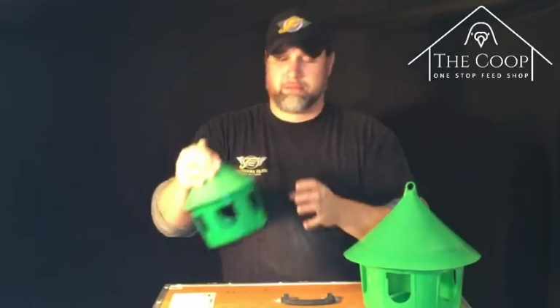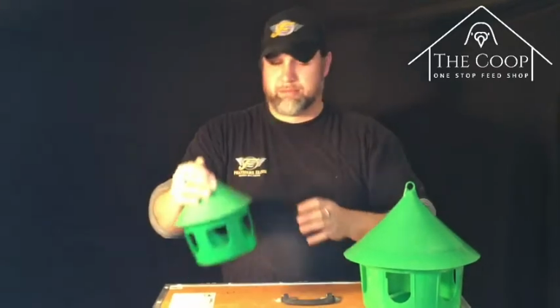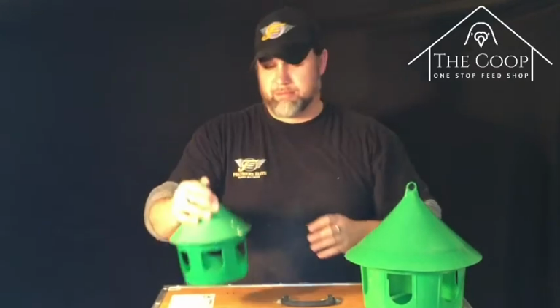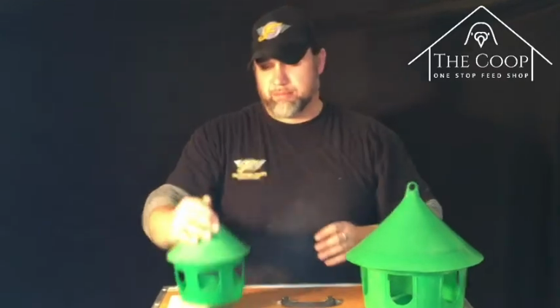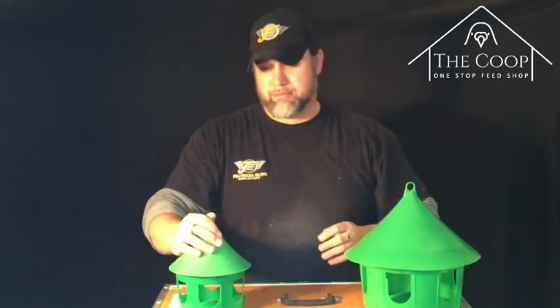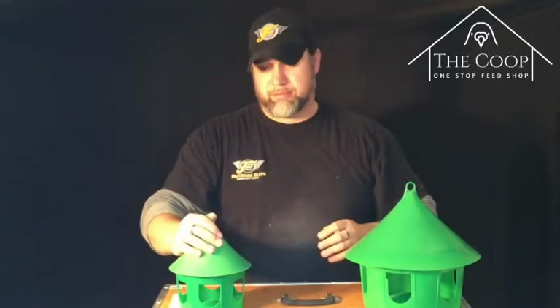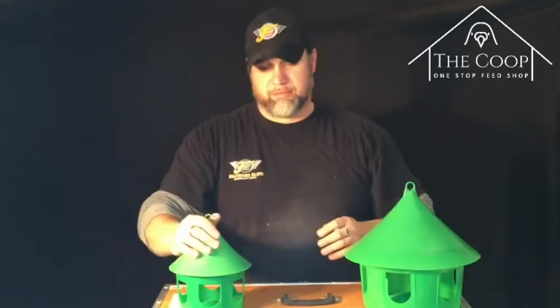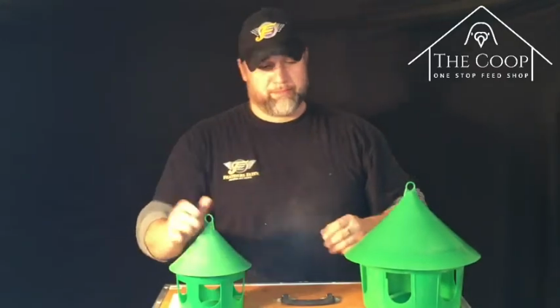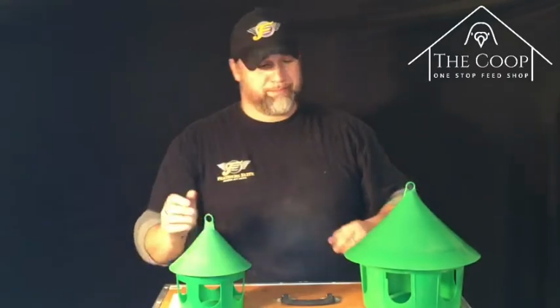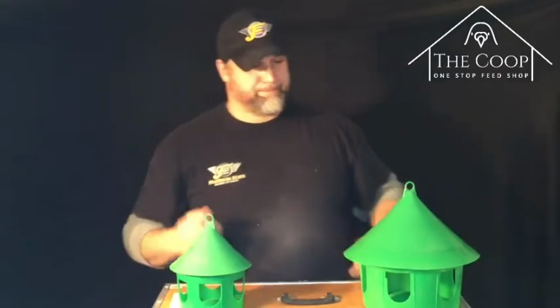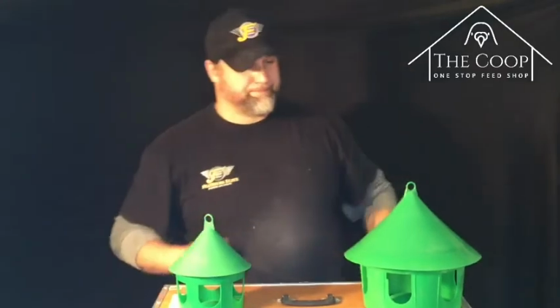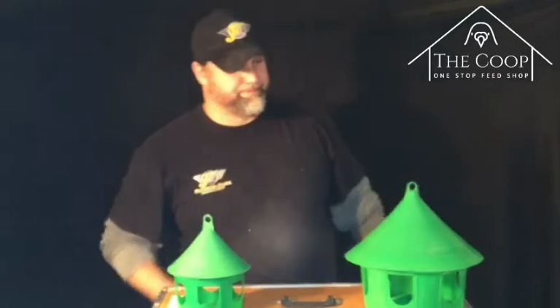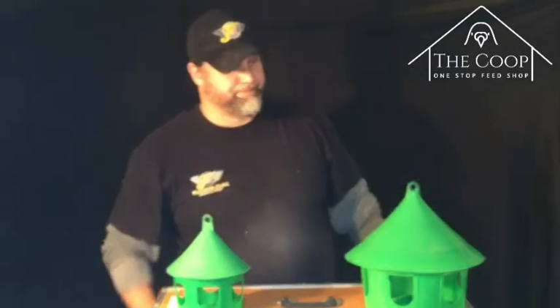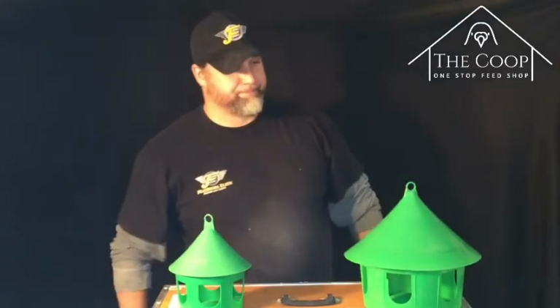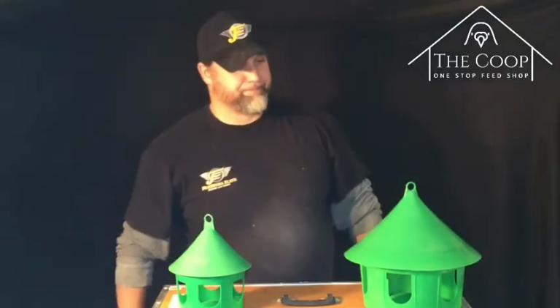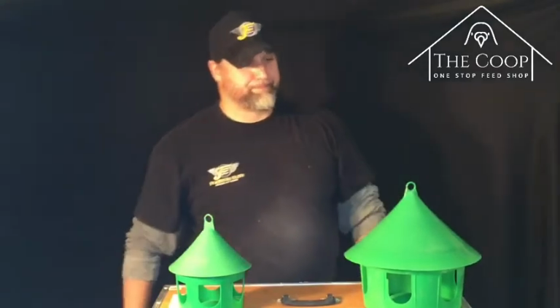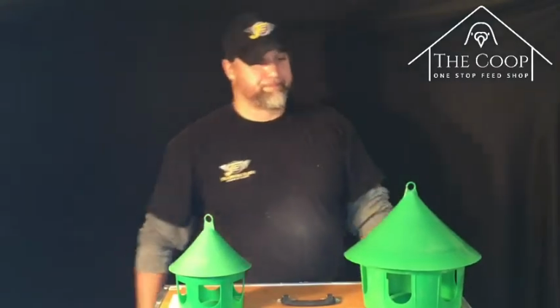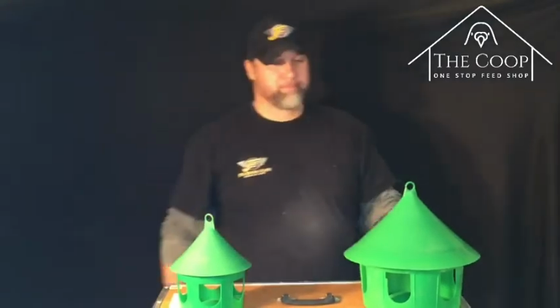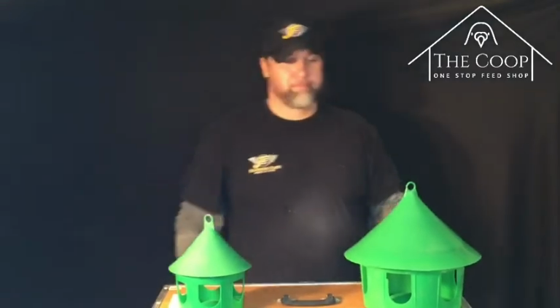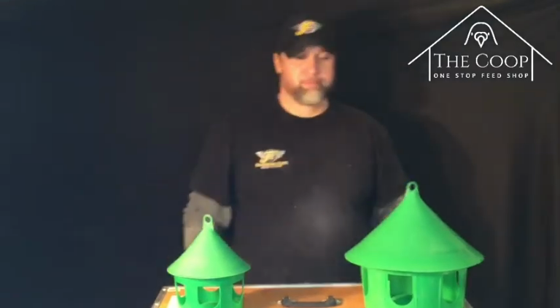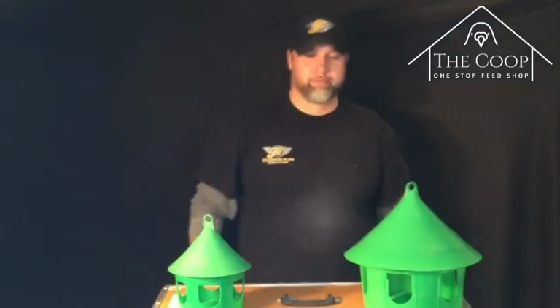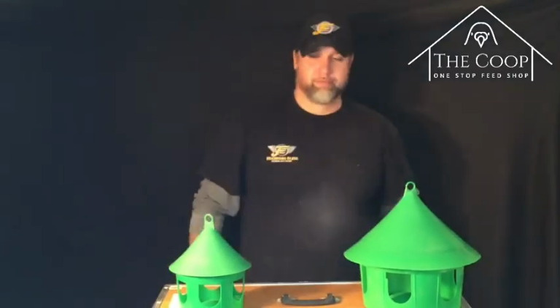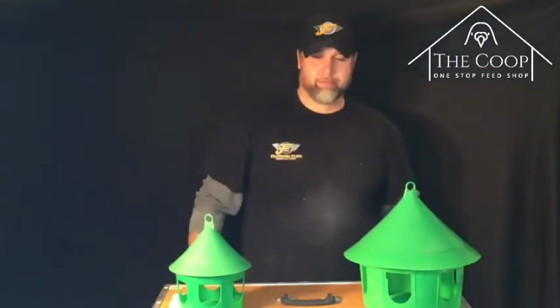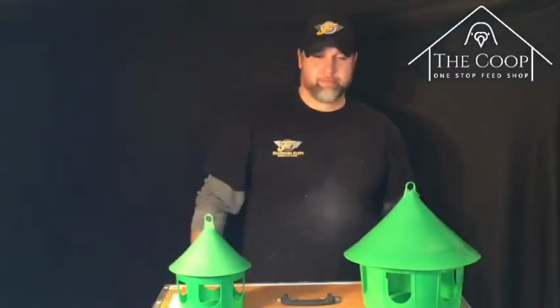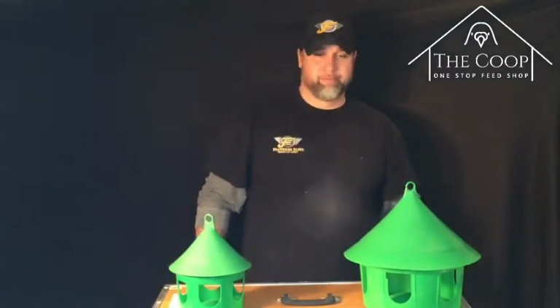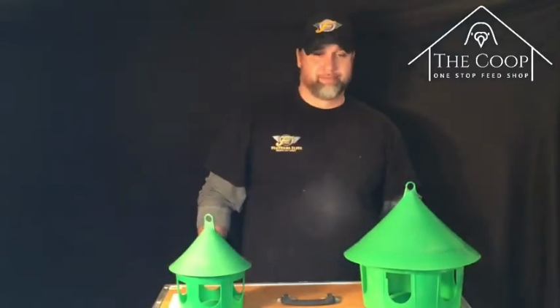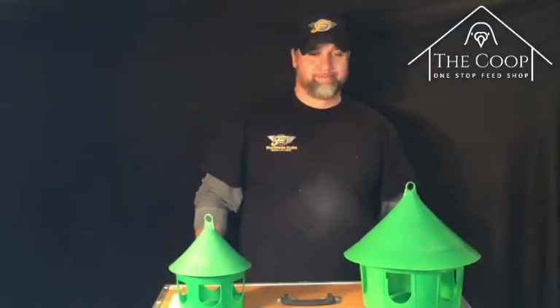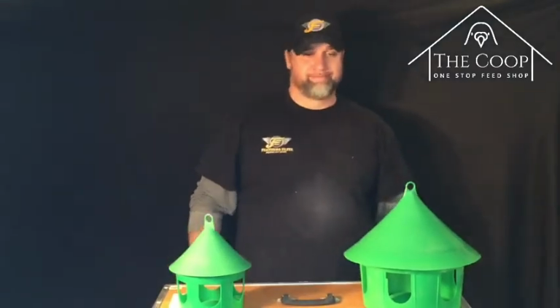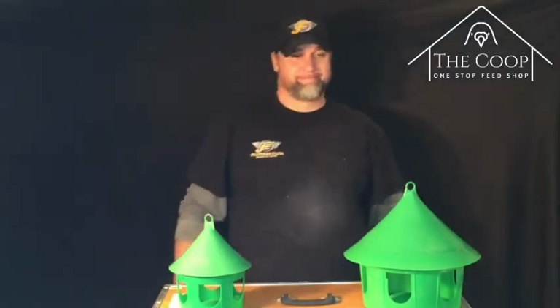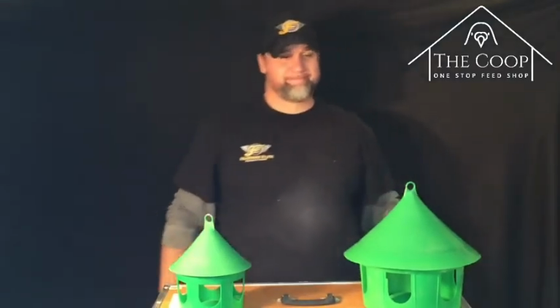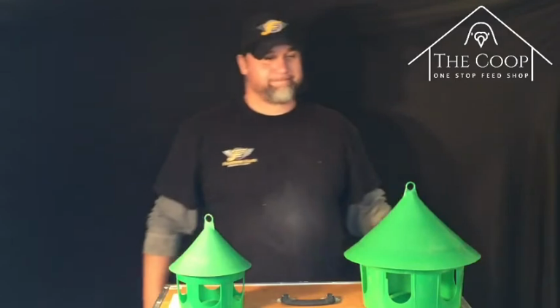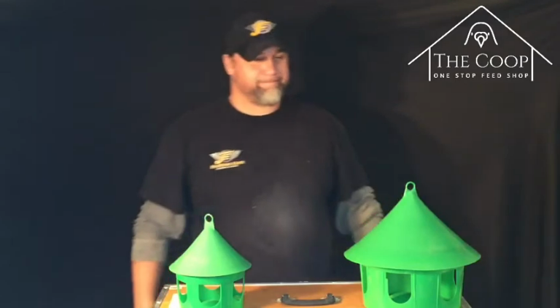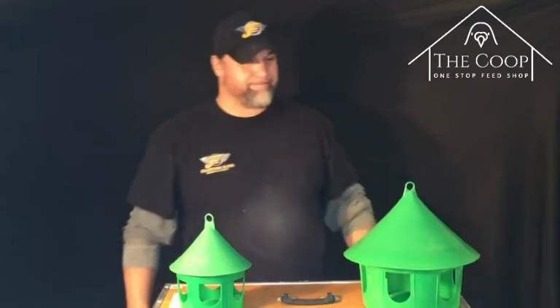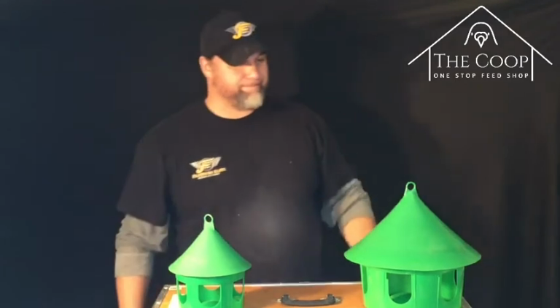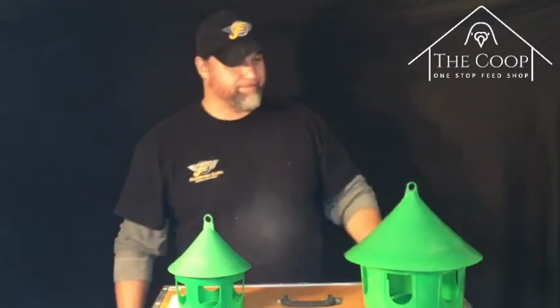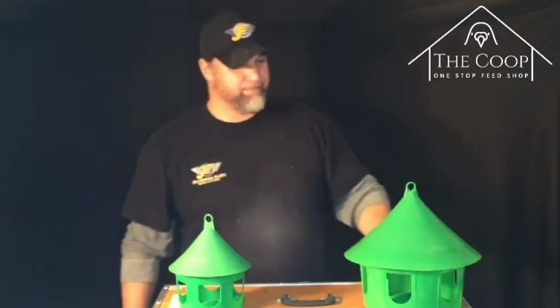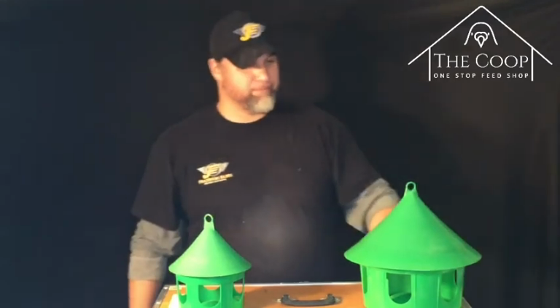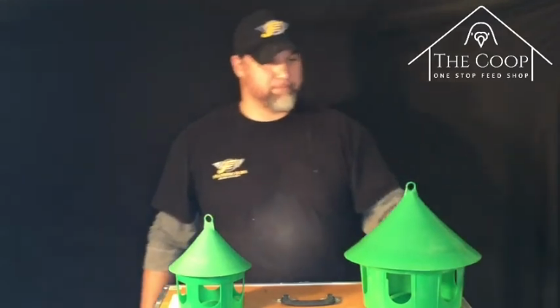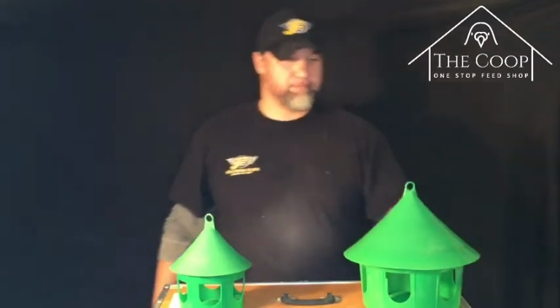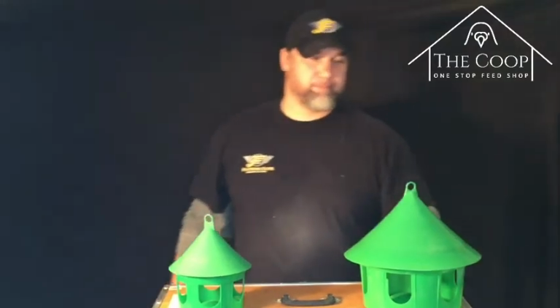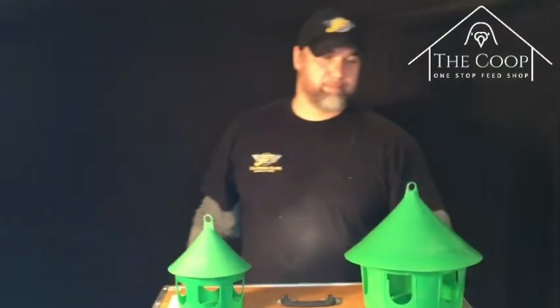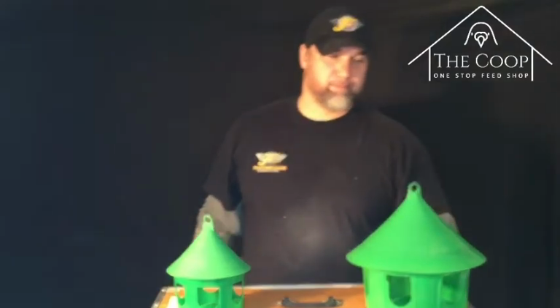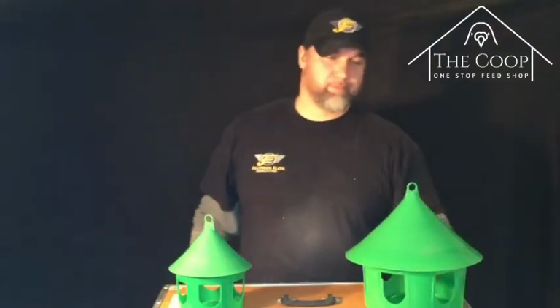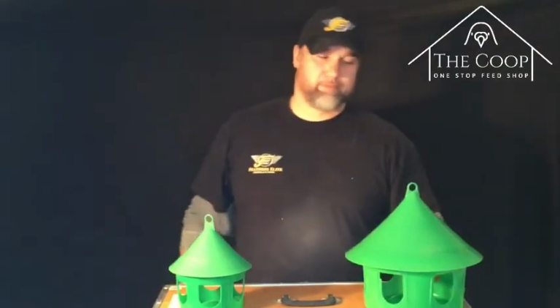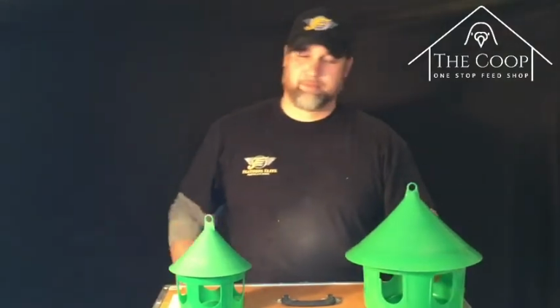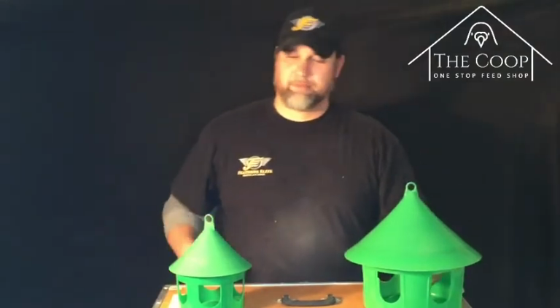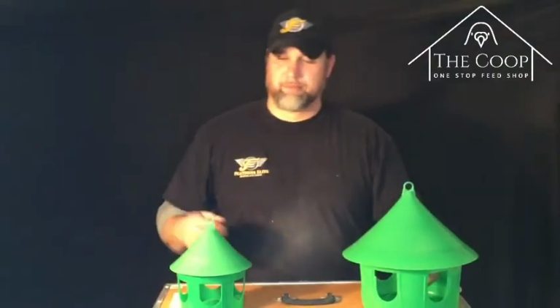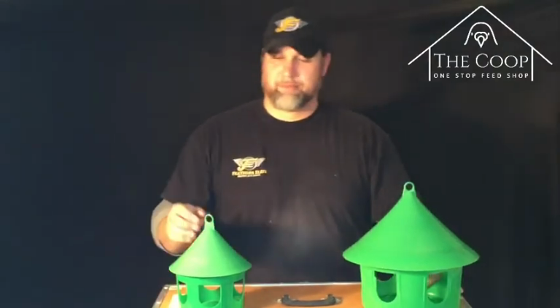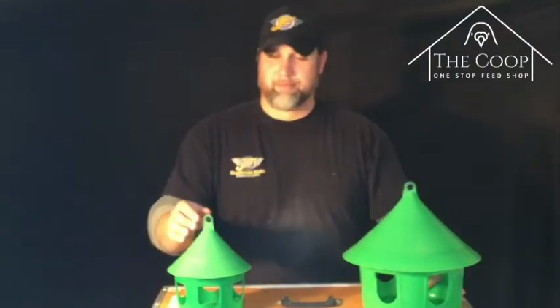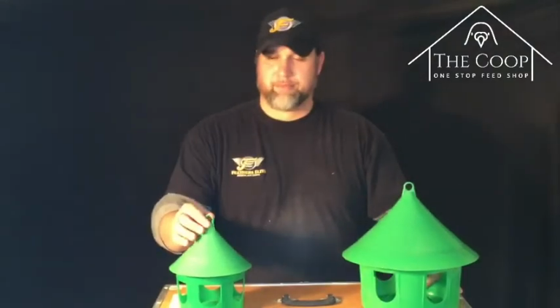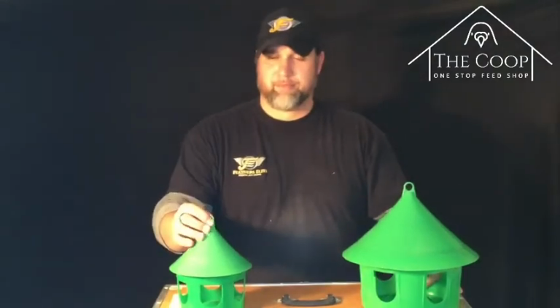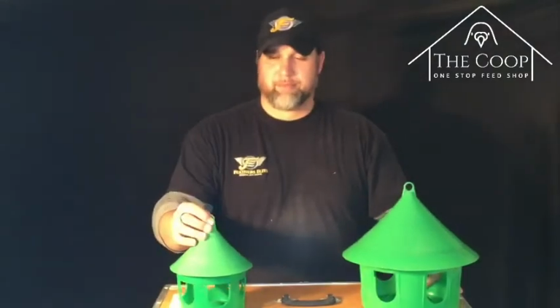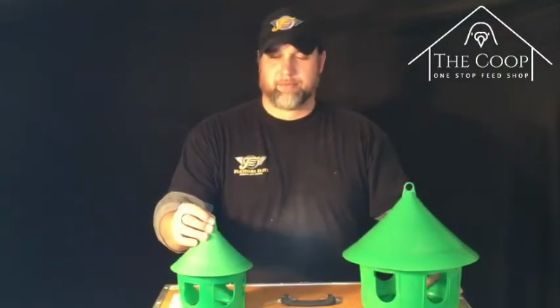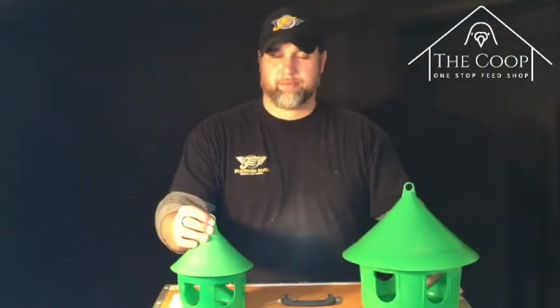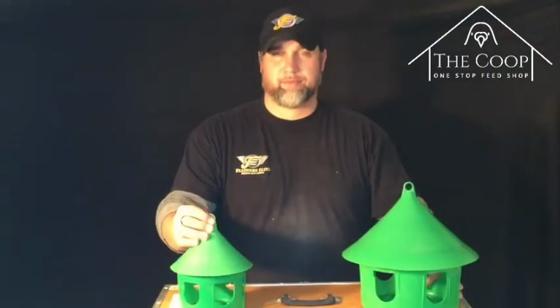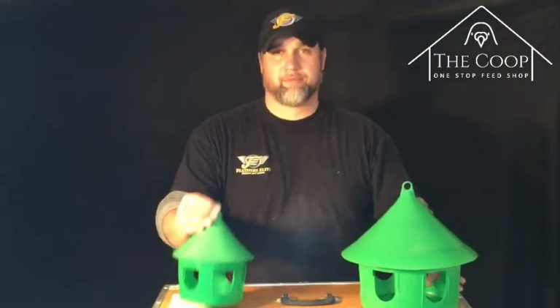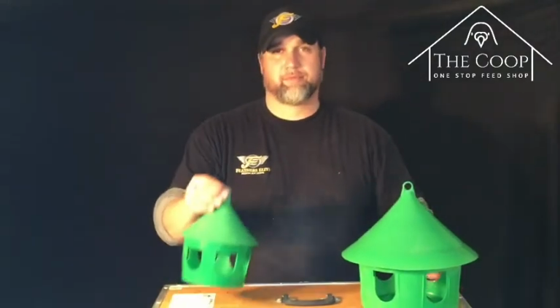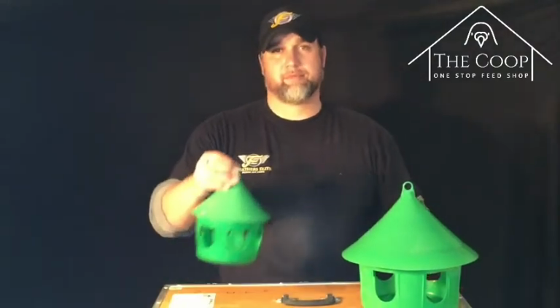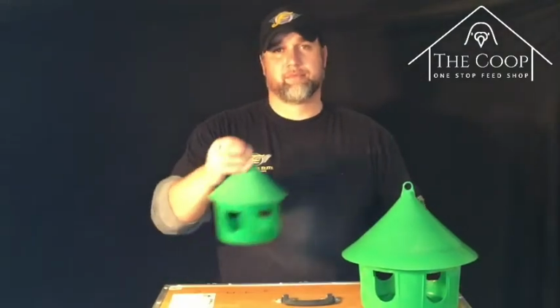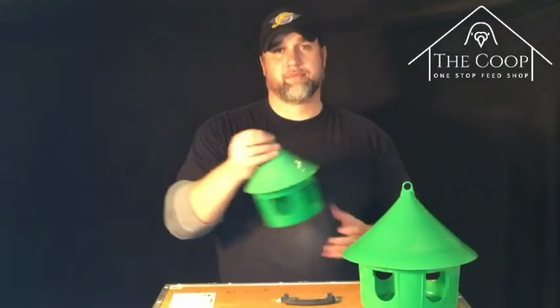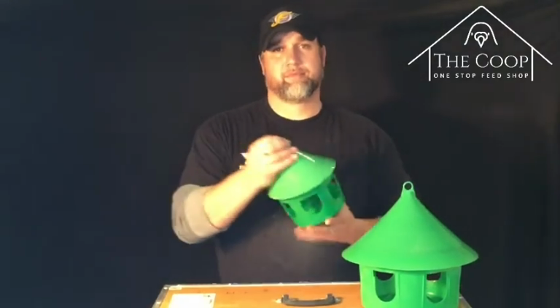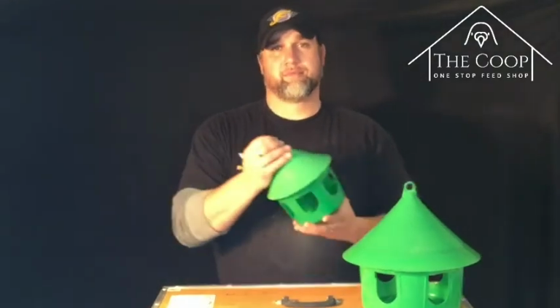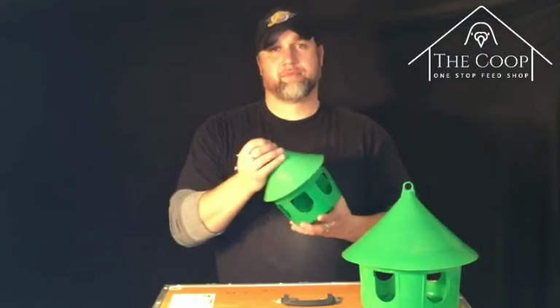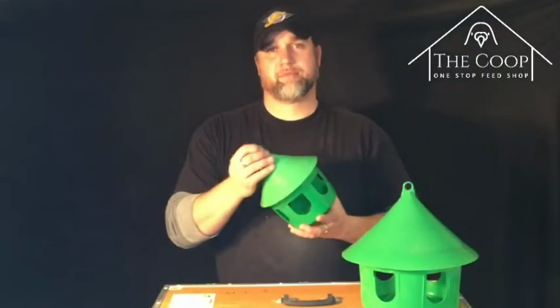These were actually brought in by a request from one of our clients that wanted these specific type of cone feeders.